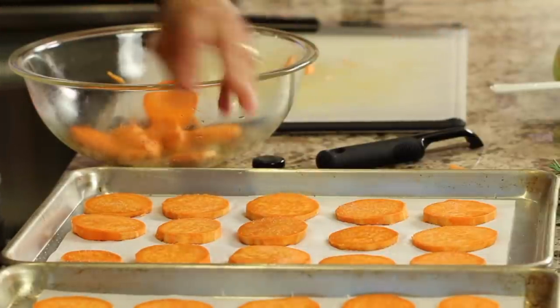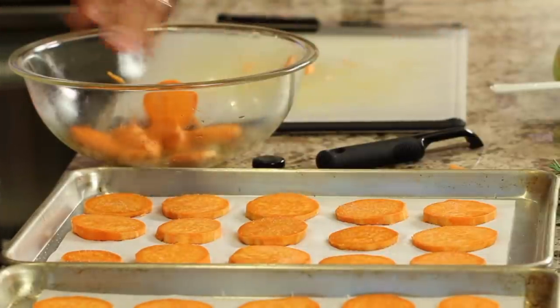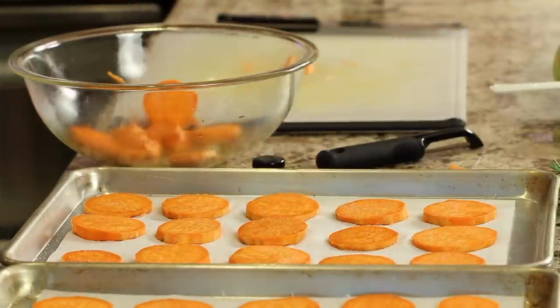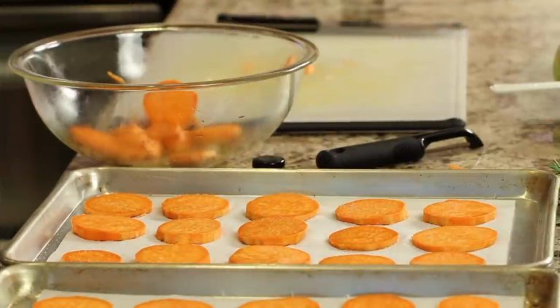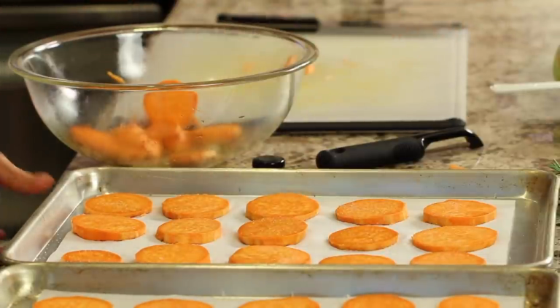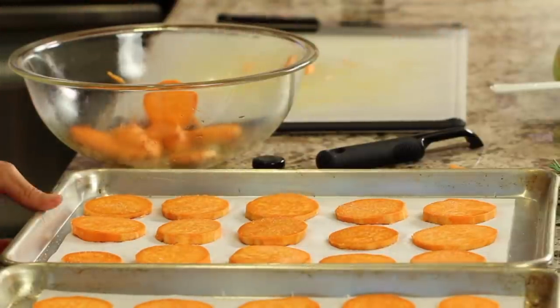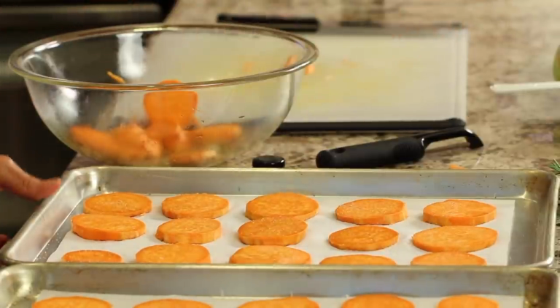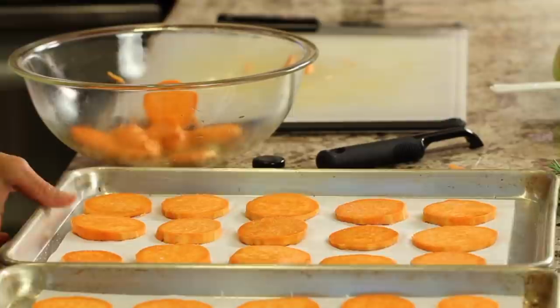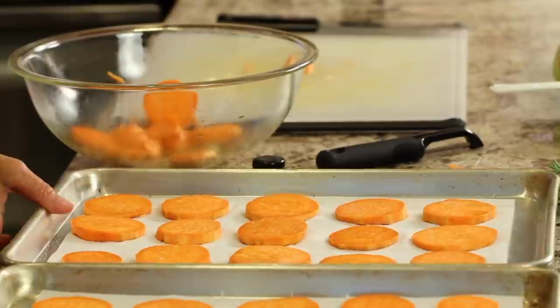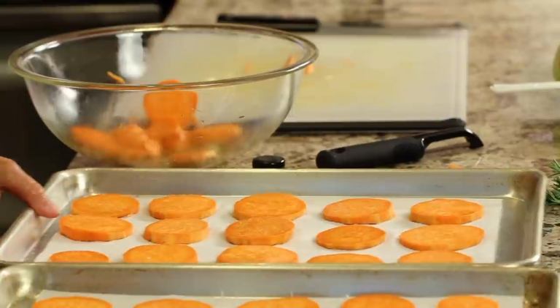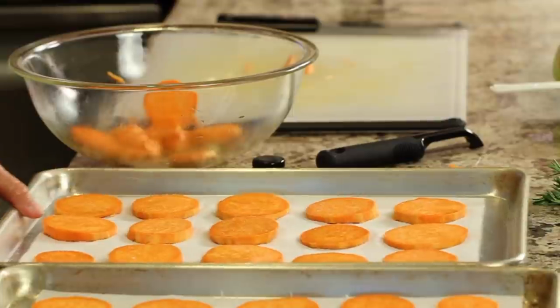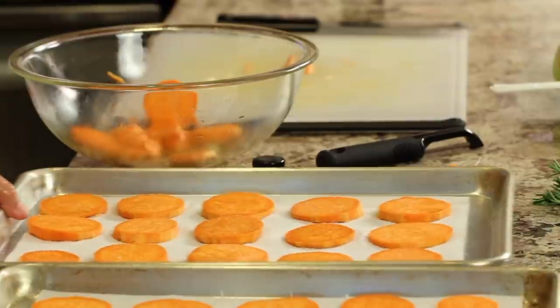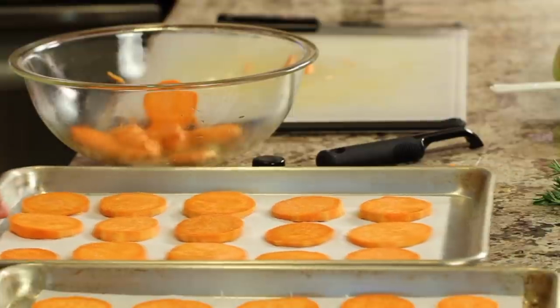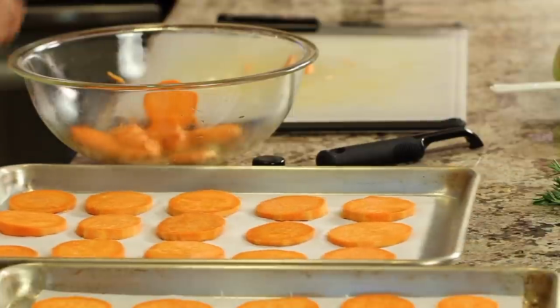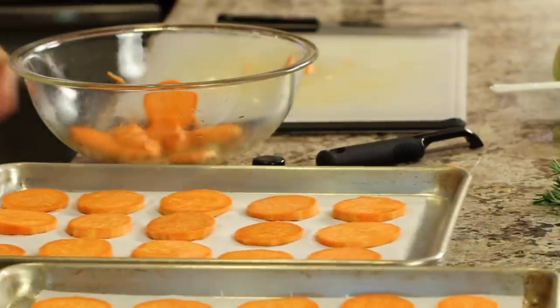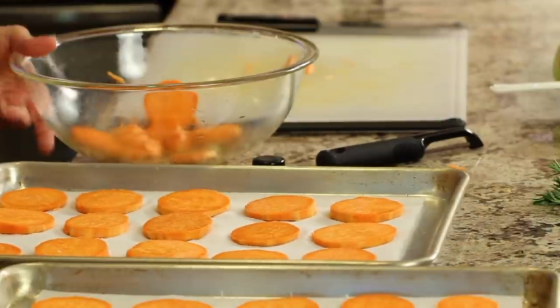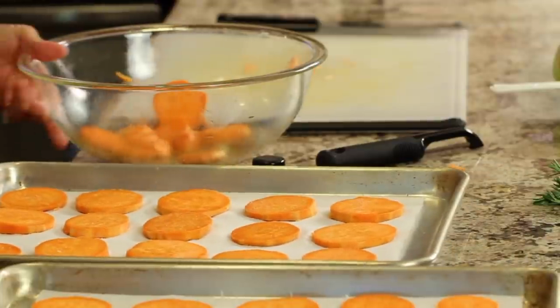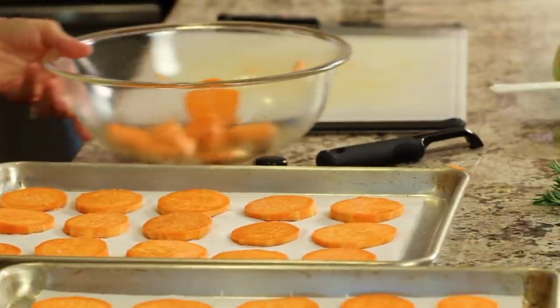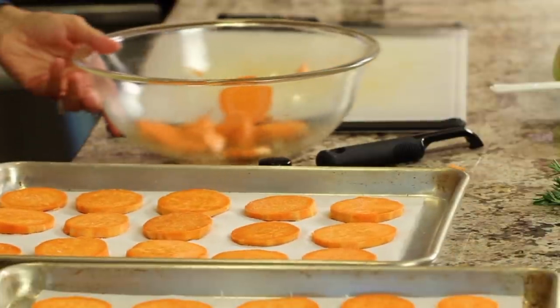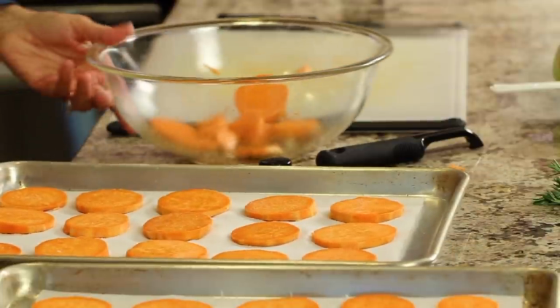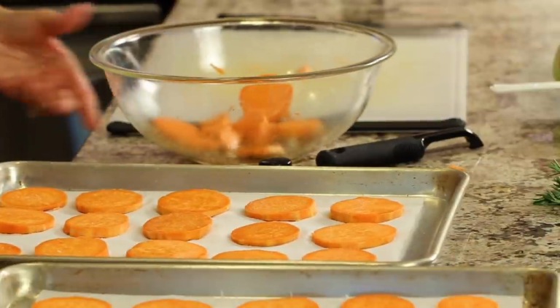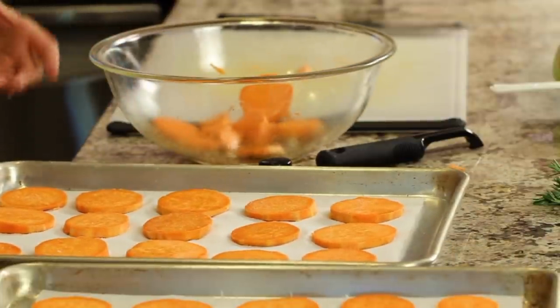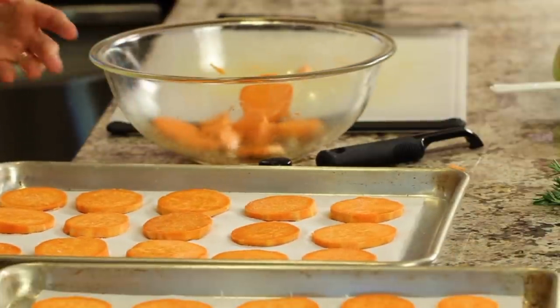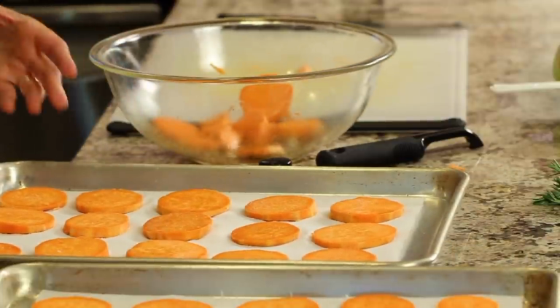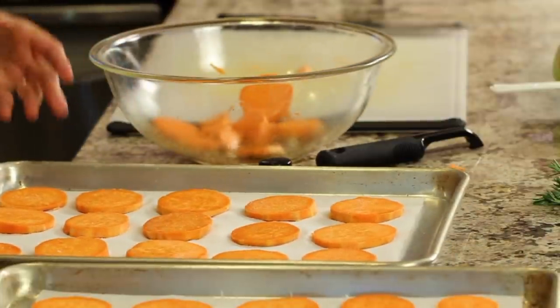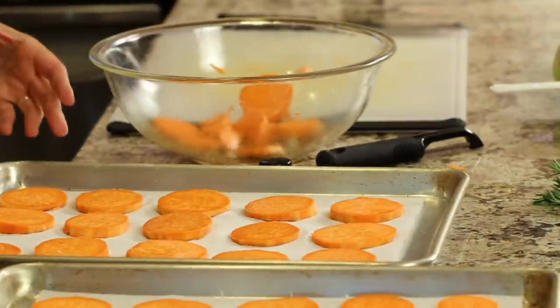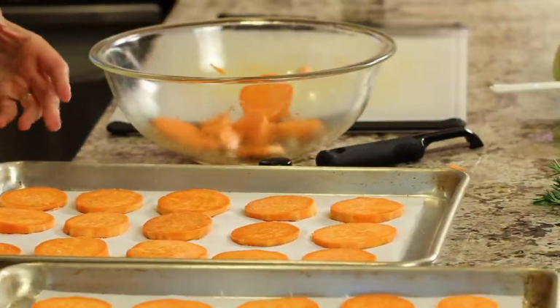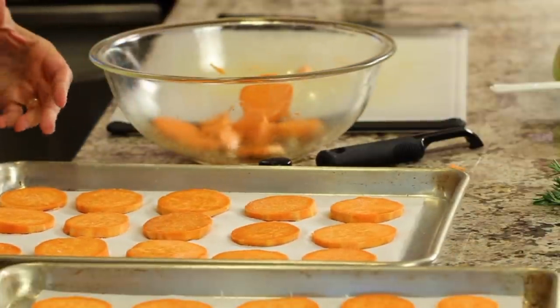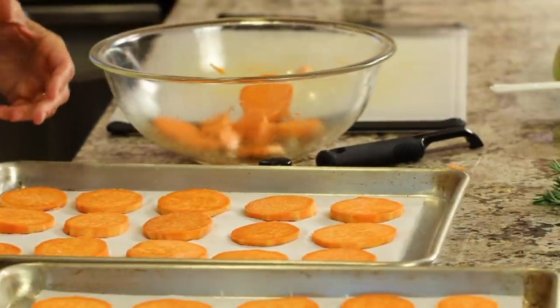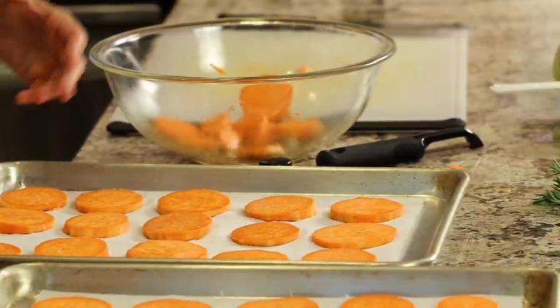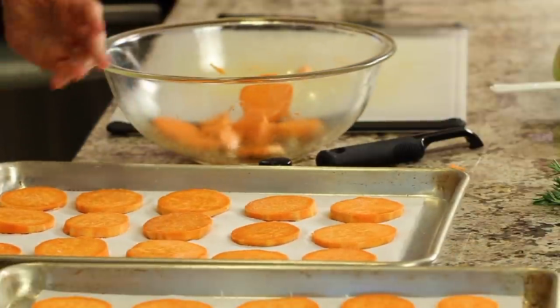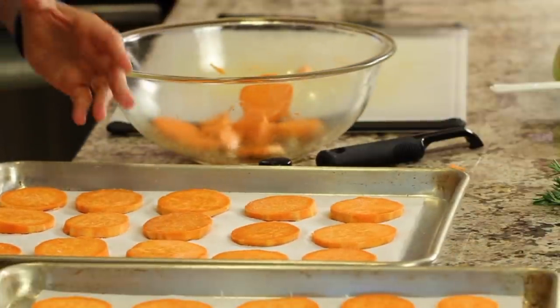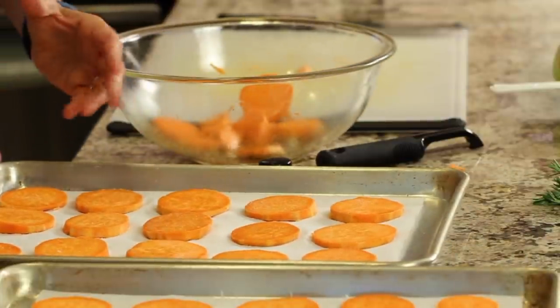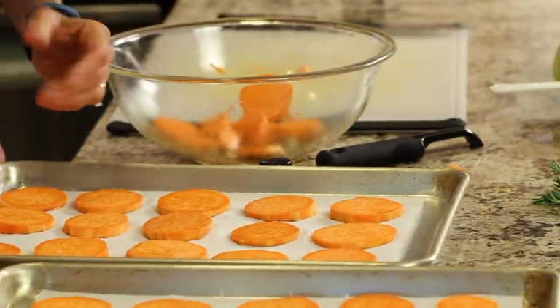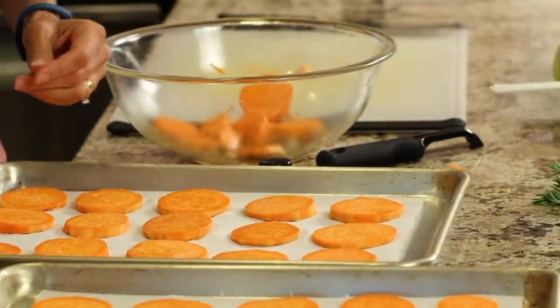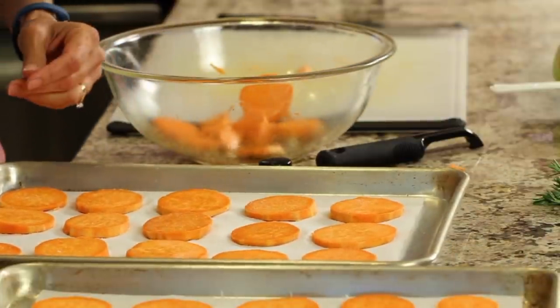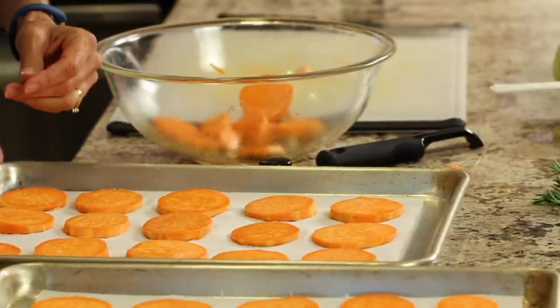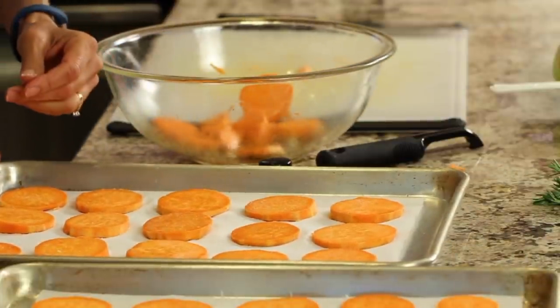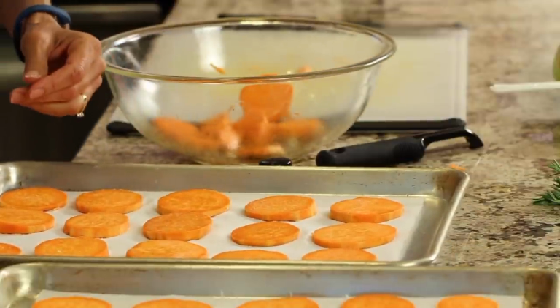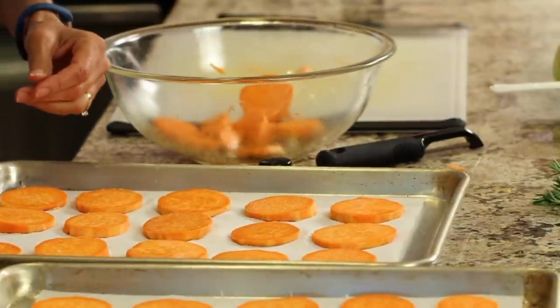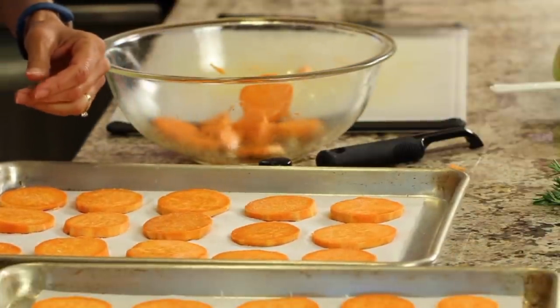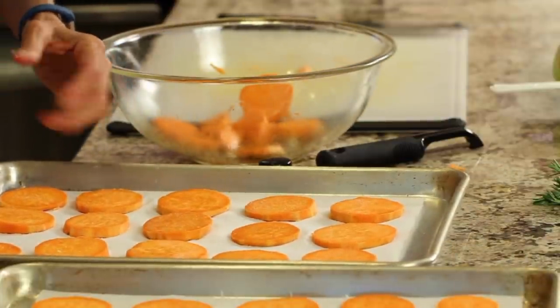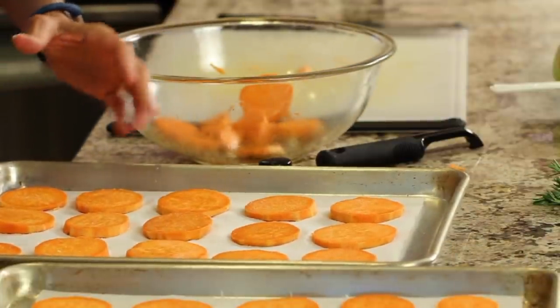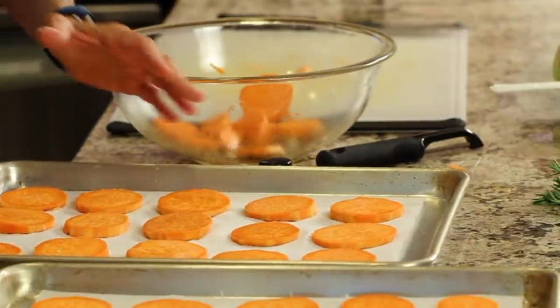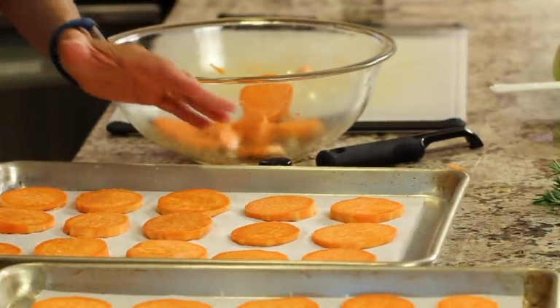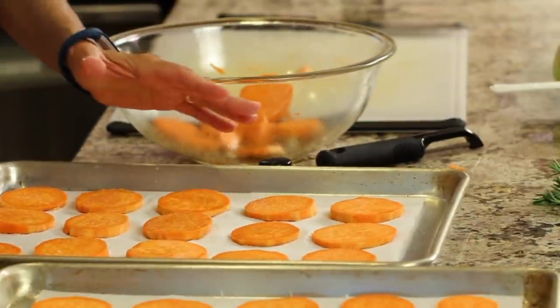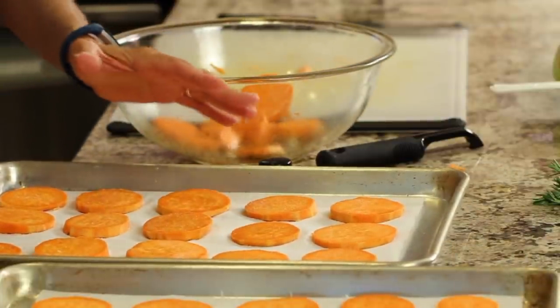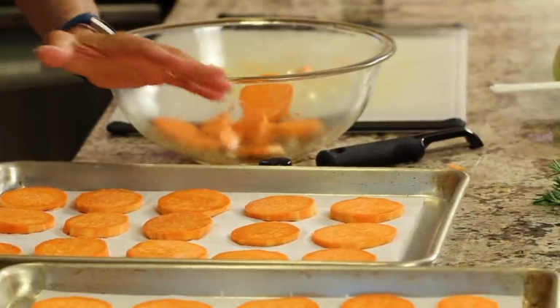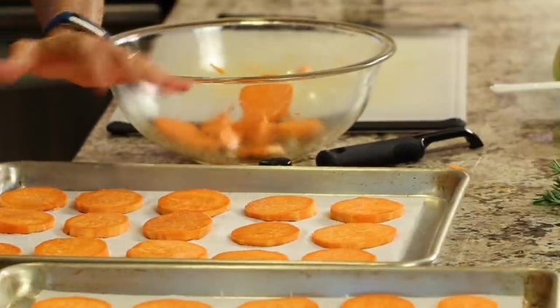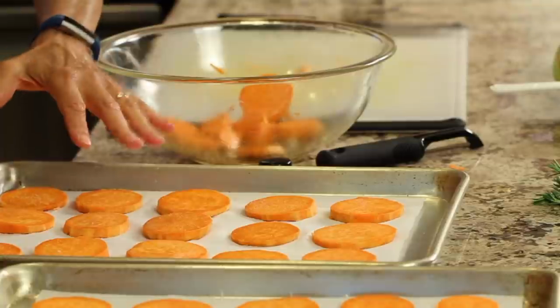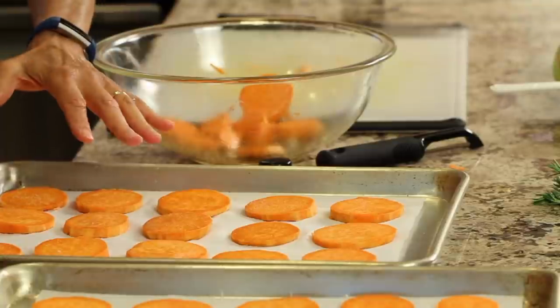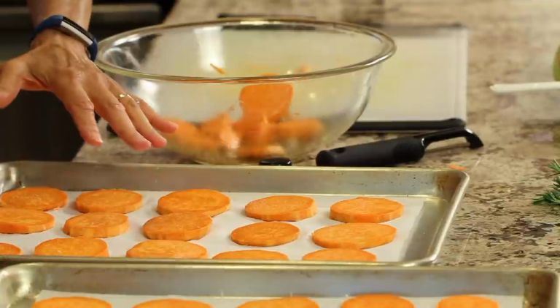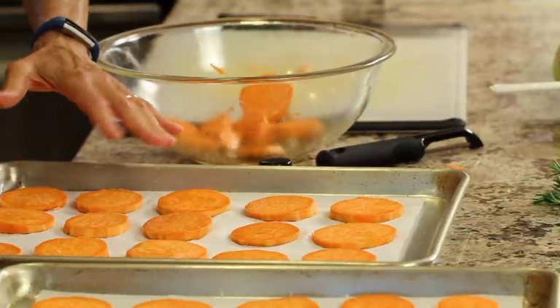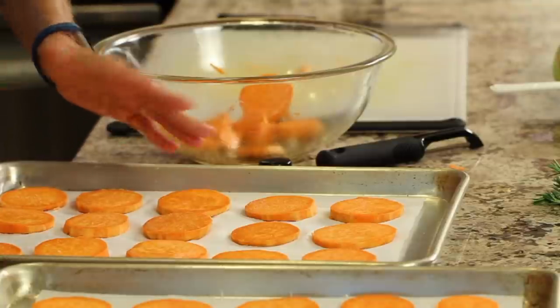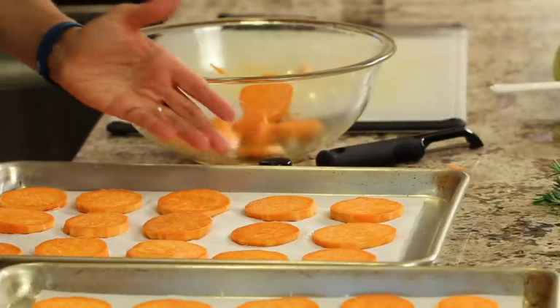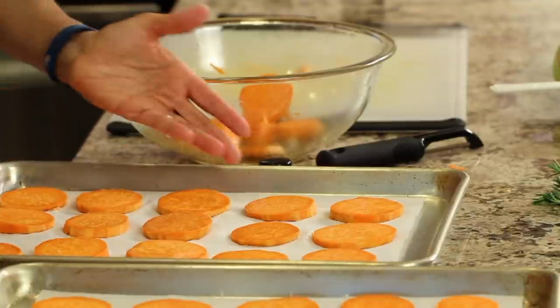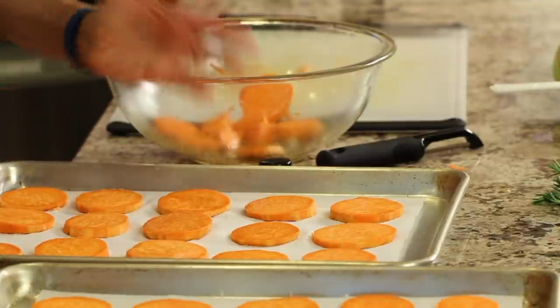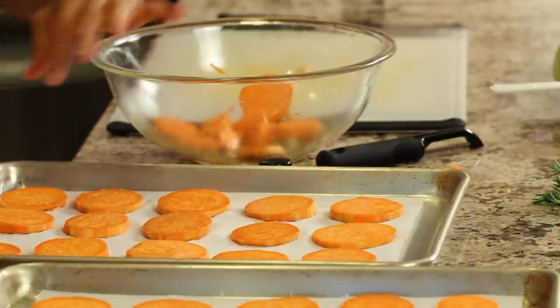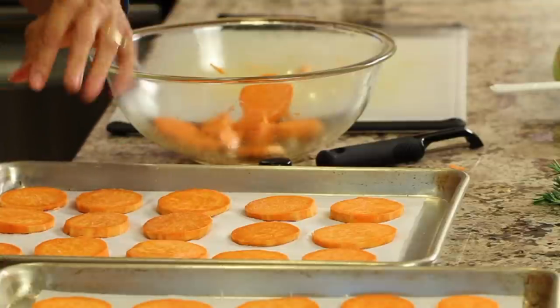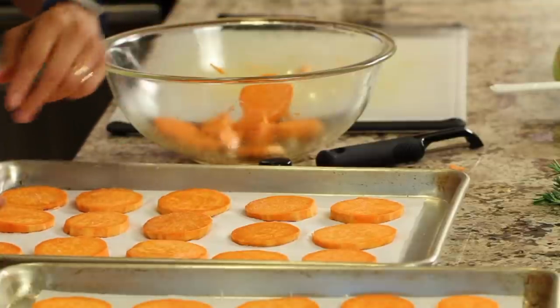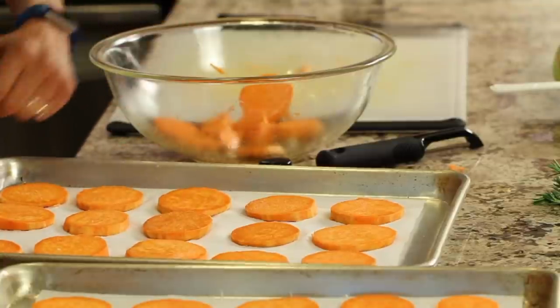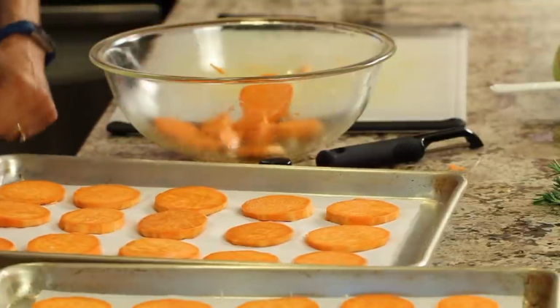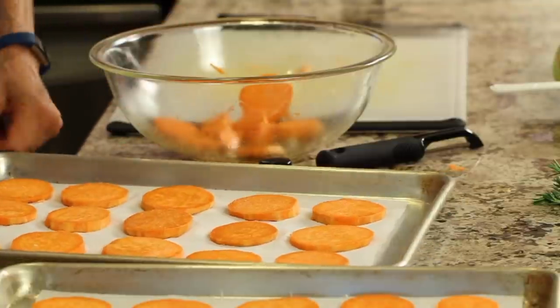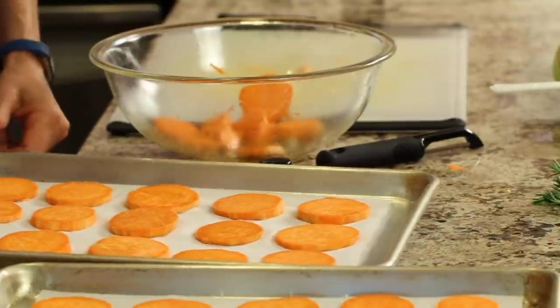These are gonna go in the oven for about 20–25 minutes at 425 degrees, and halfway through that cooking time I'm gonna flip them over.